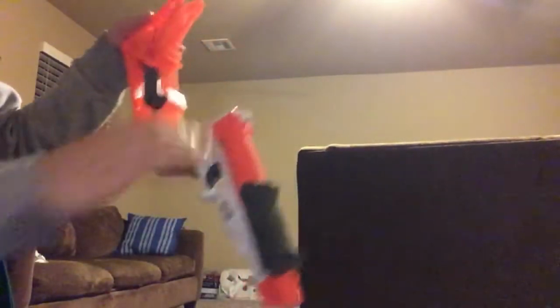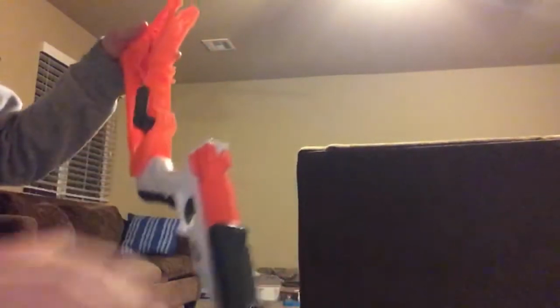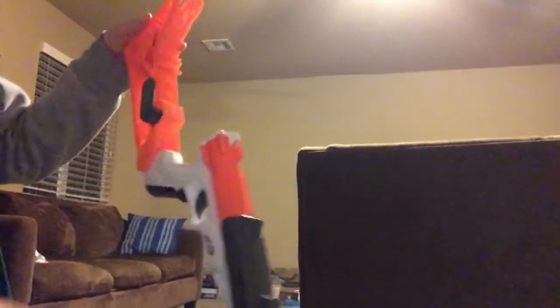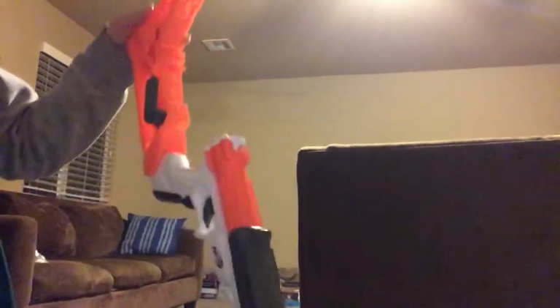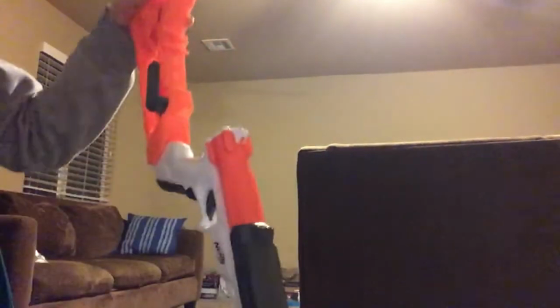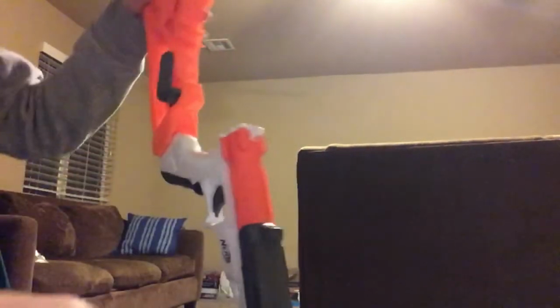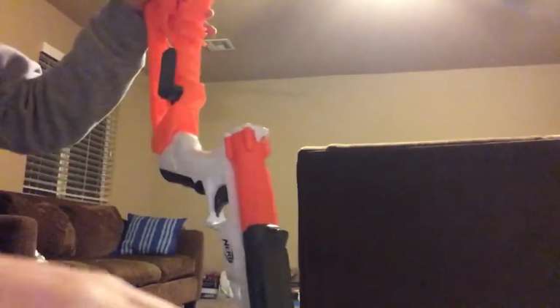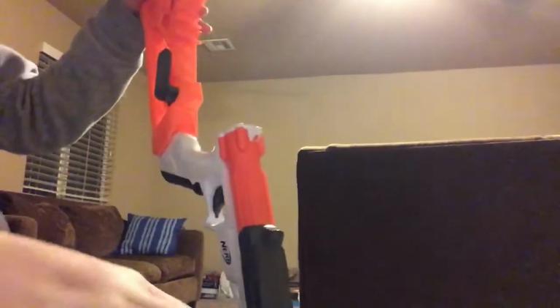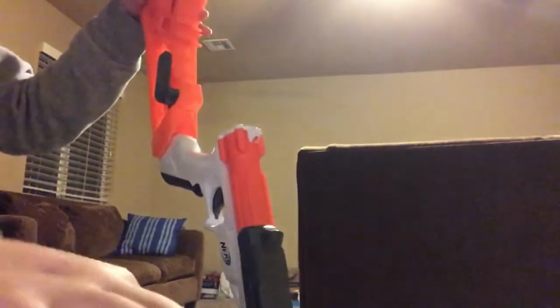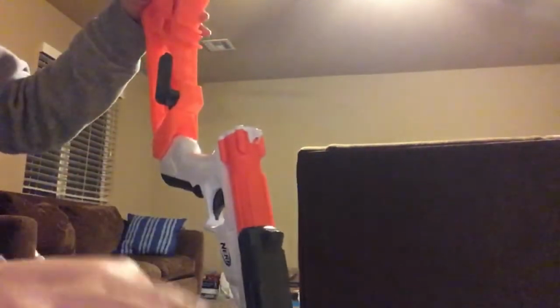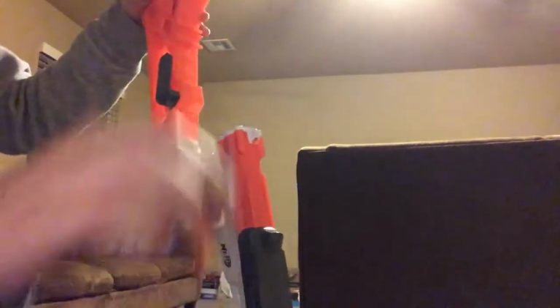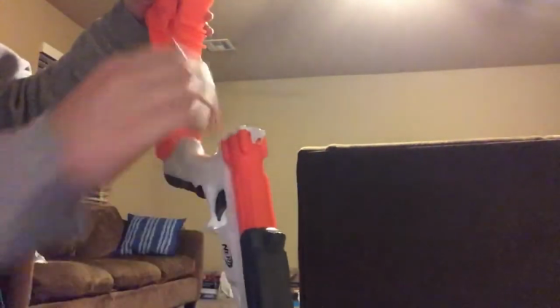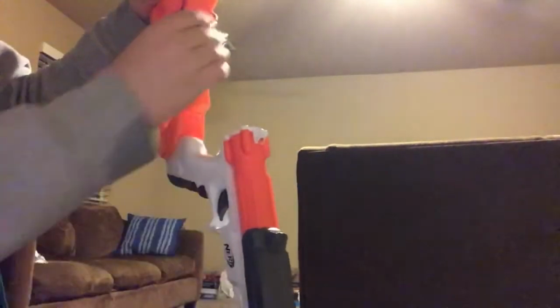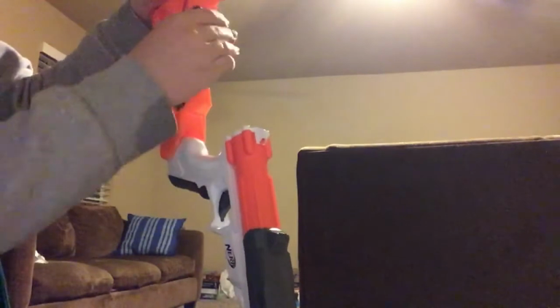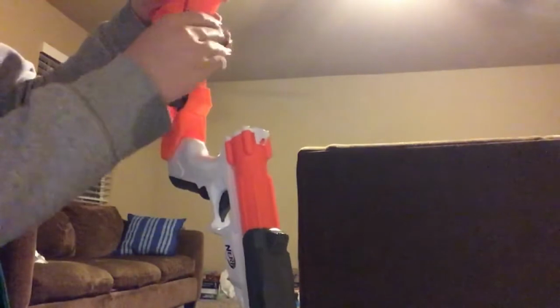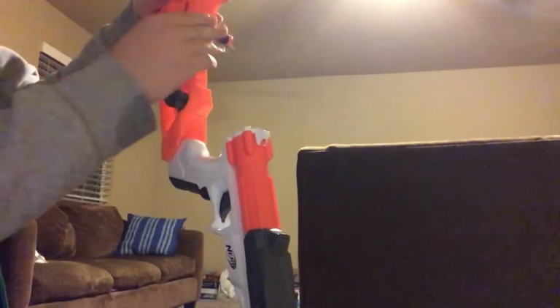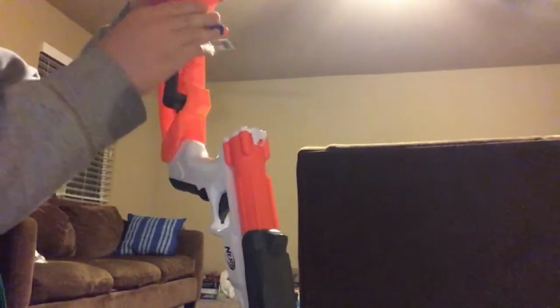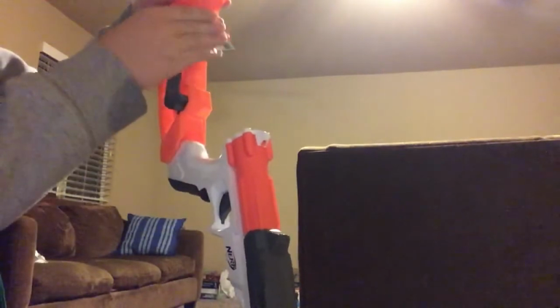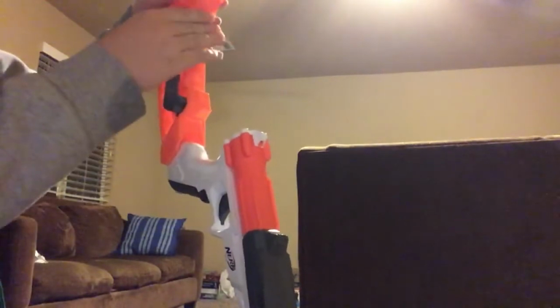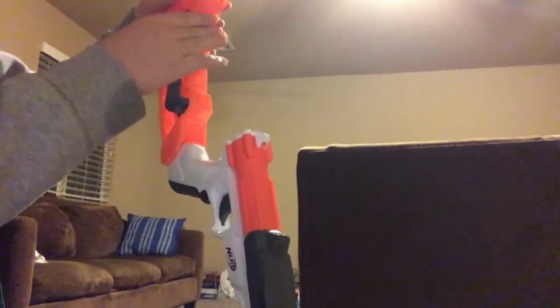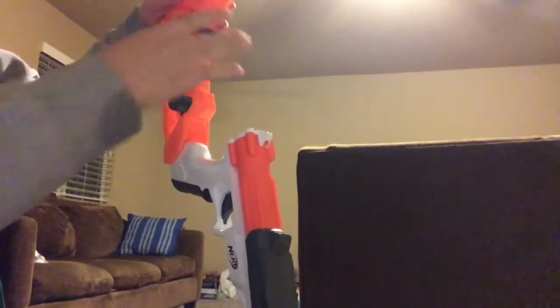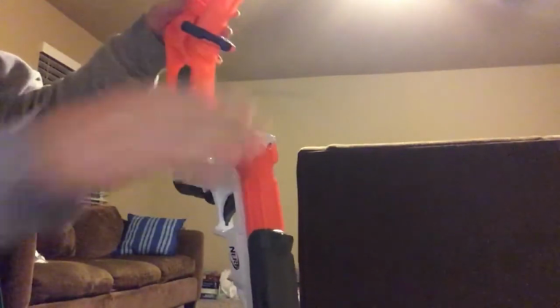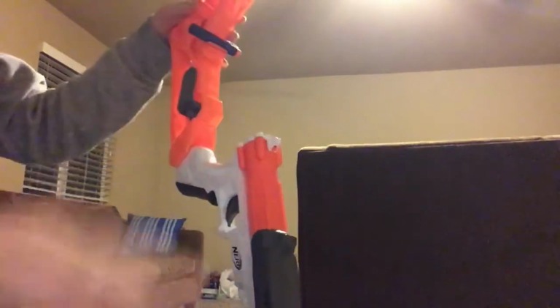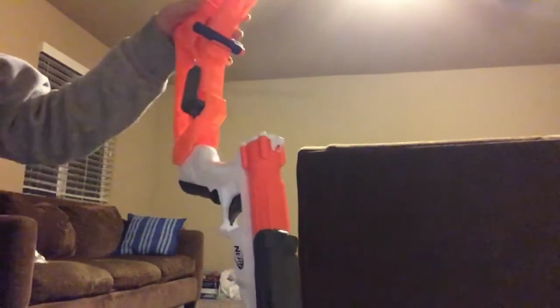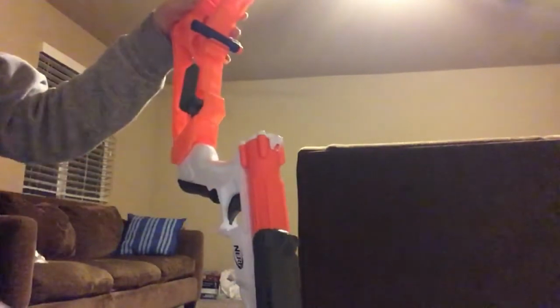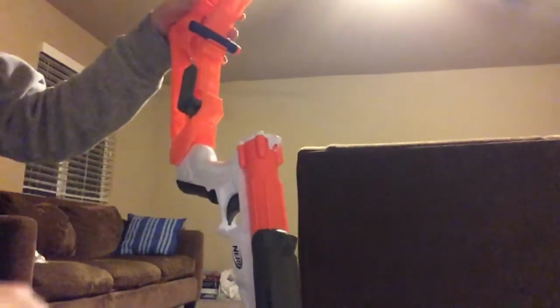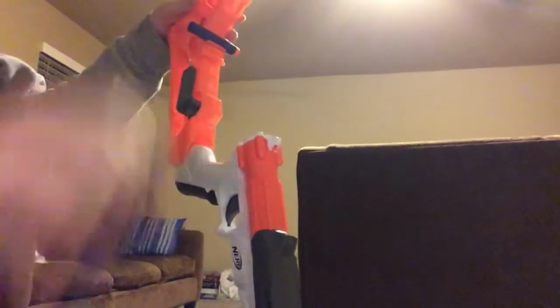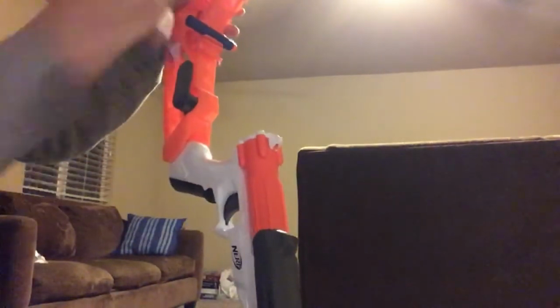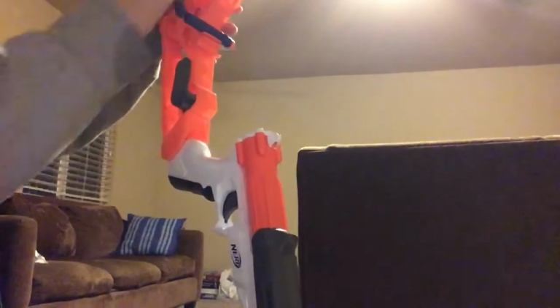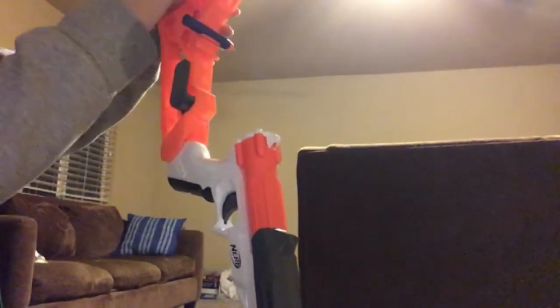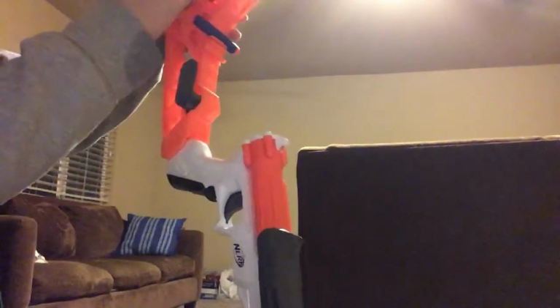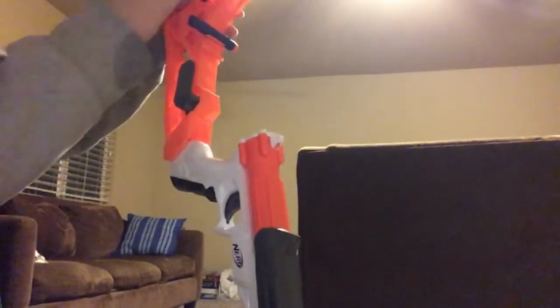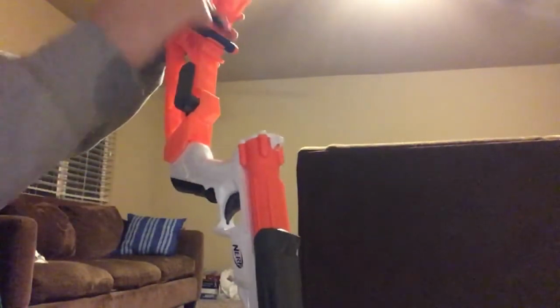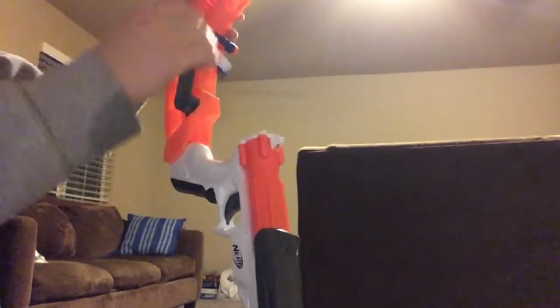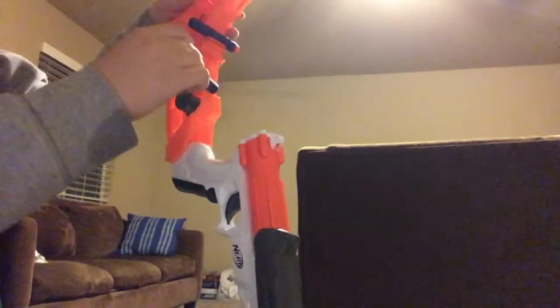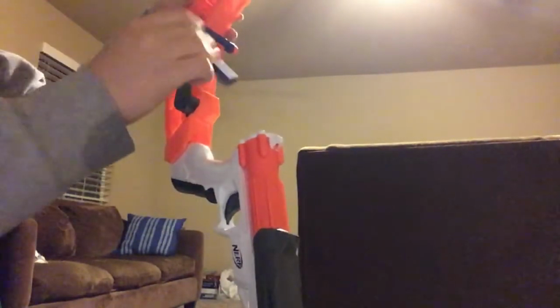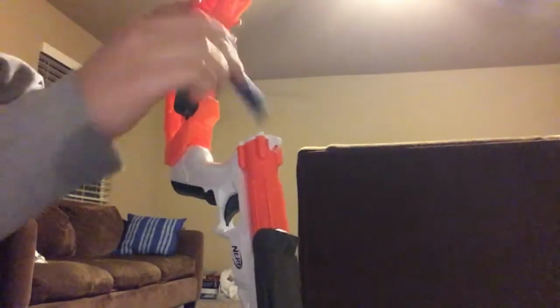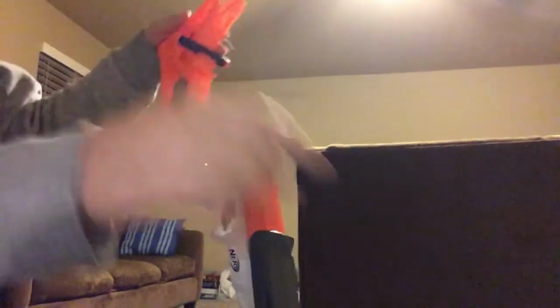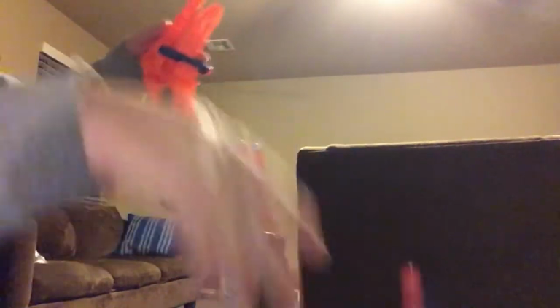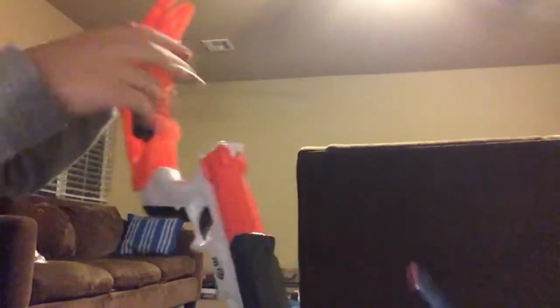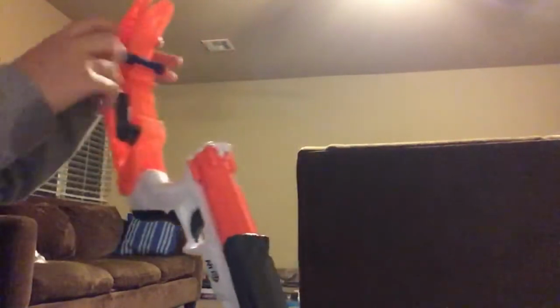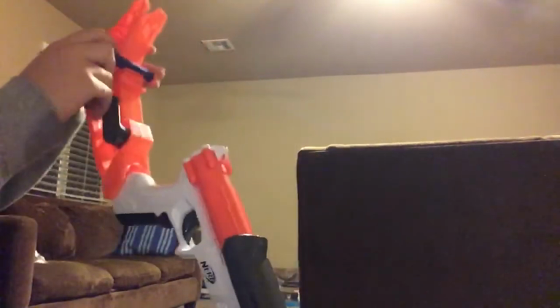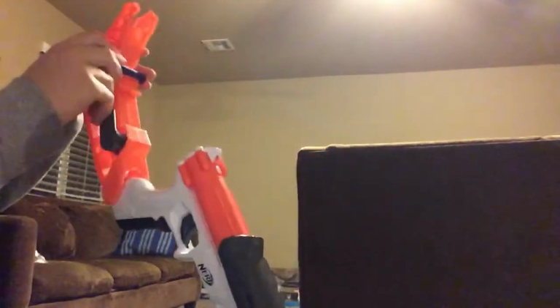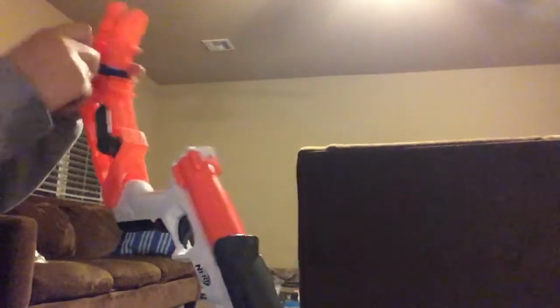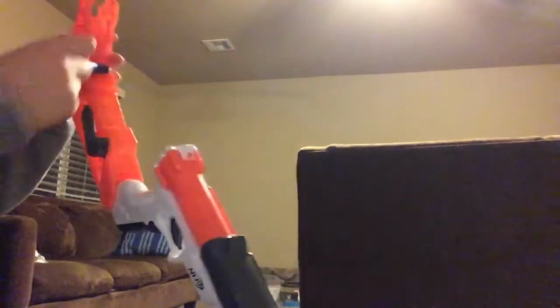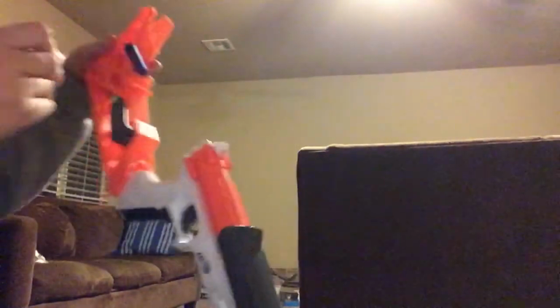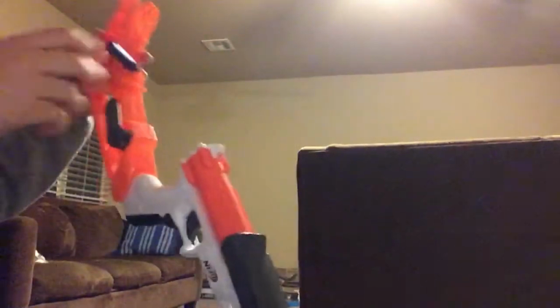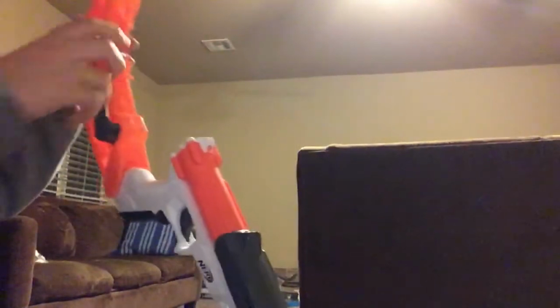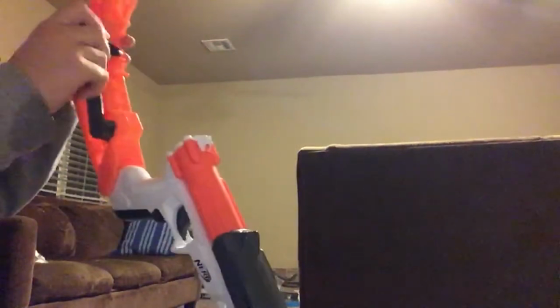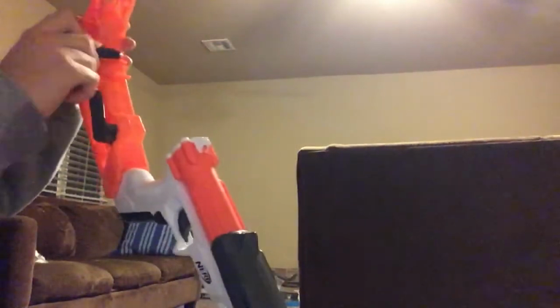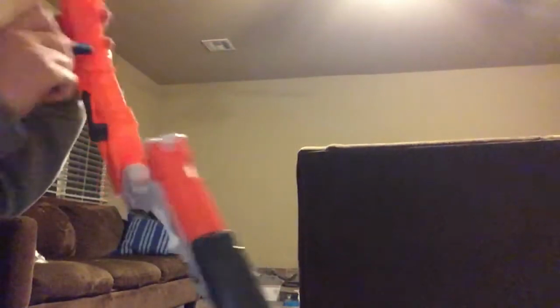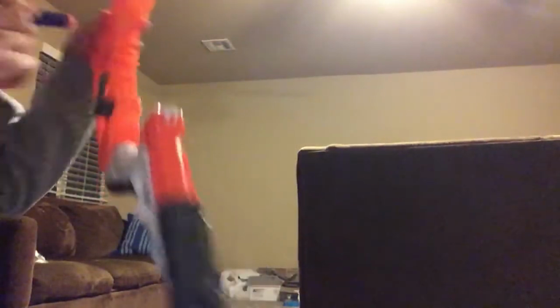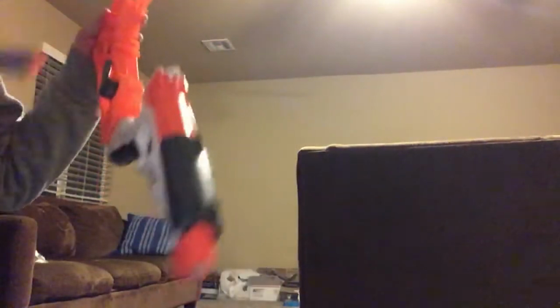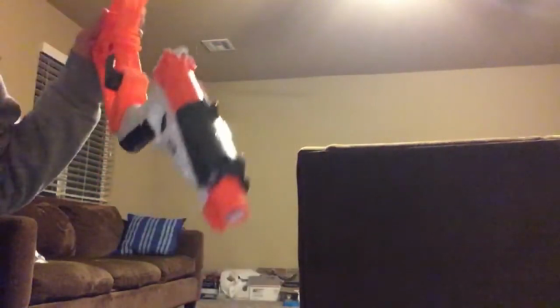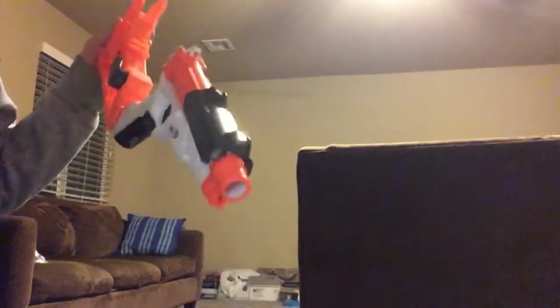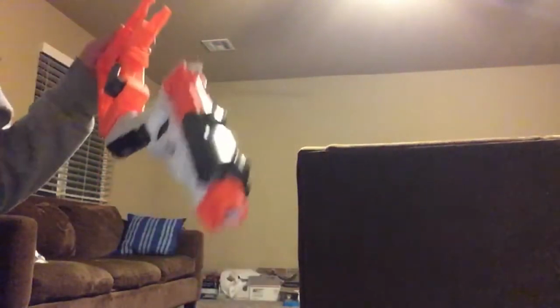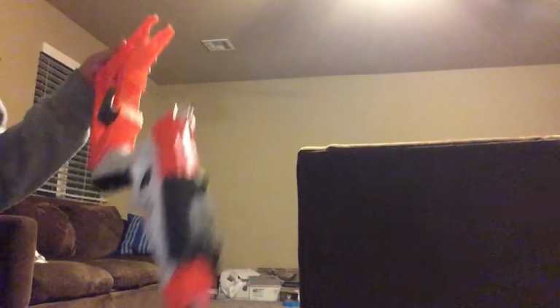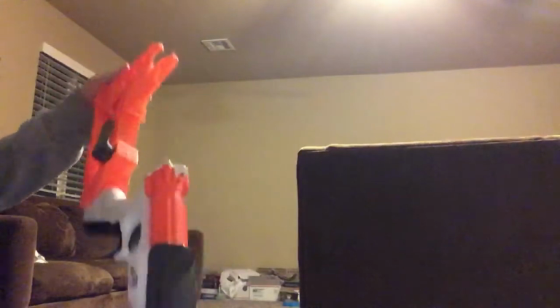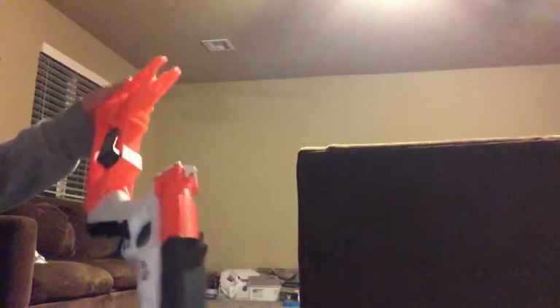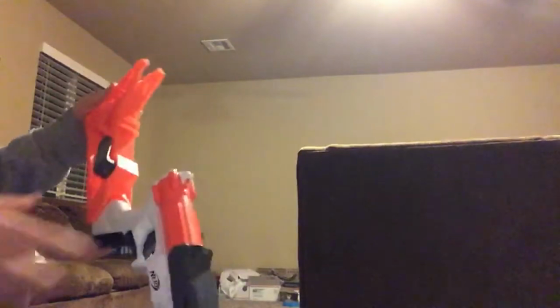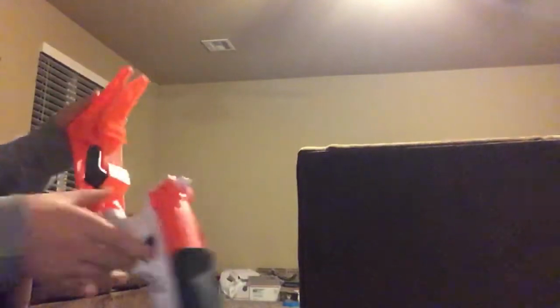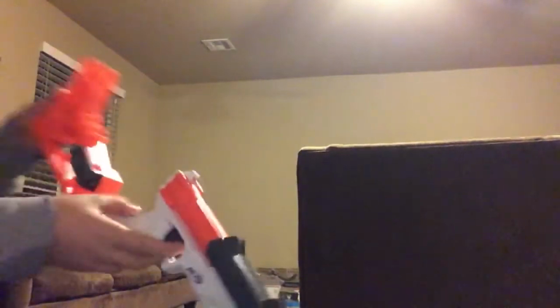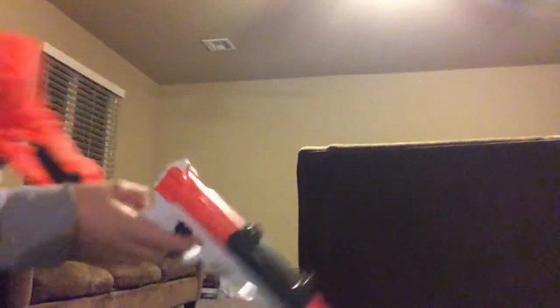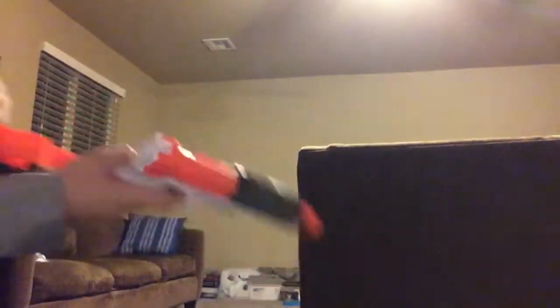This right here holds the bullets right there and there and here. Came with six bullets when I bought it at Target.